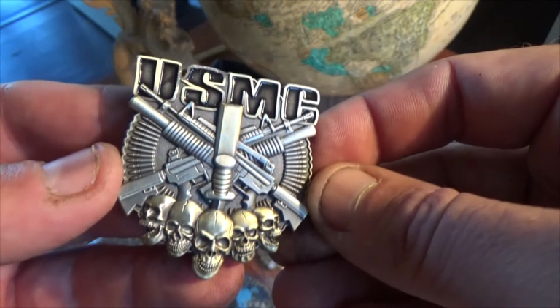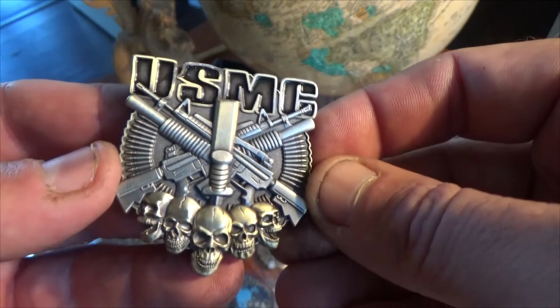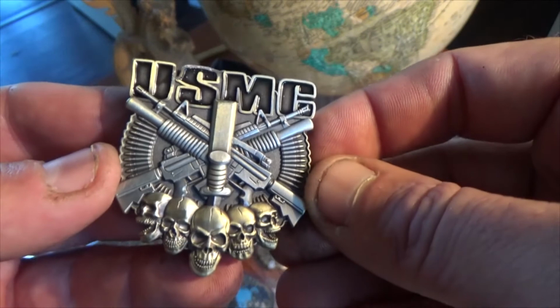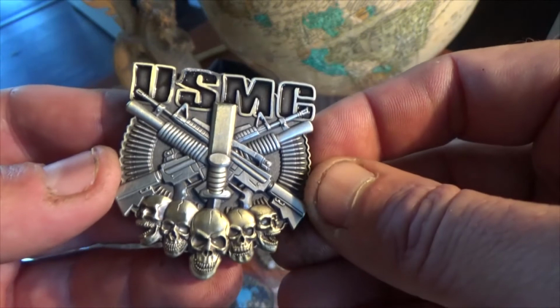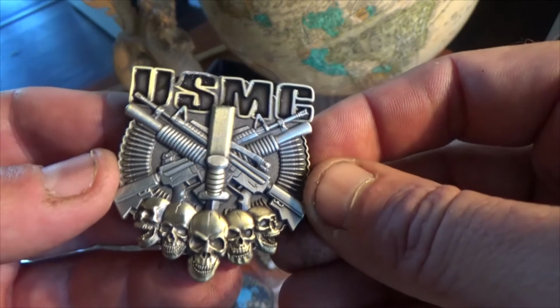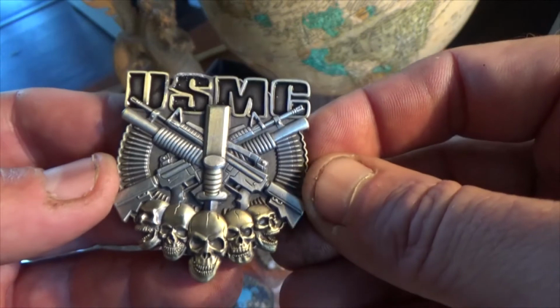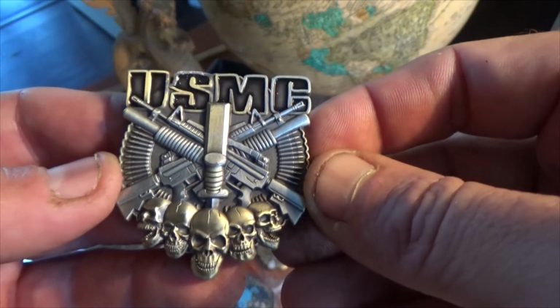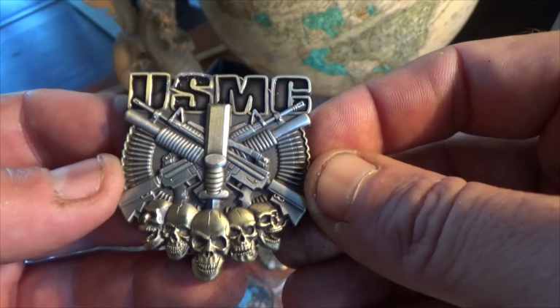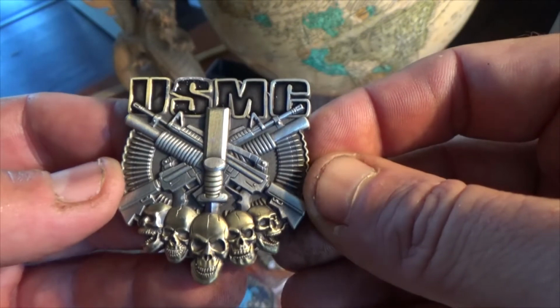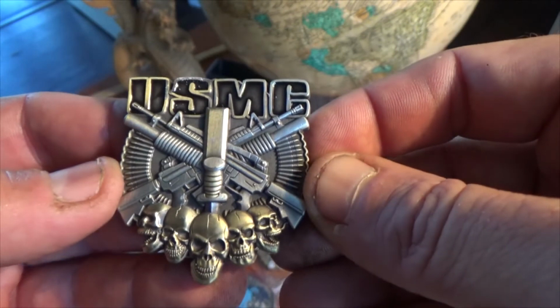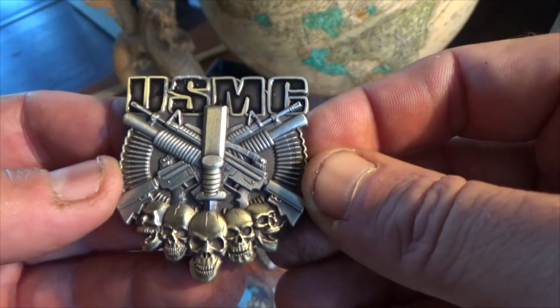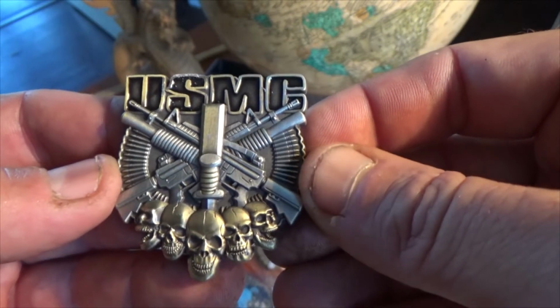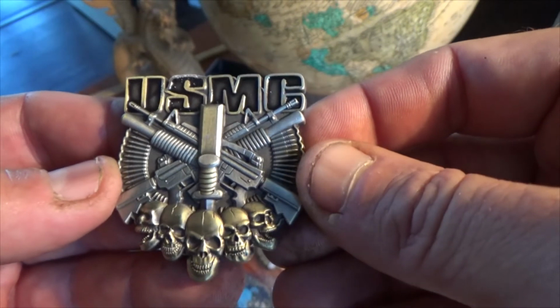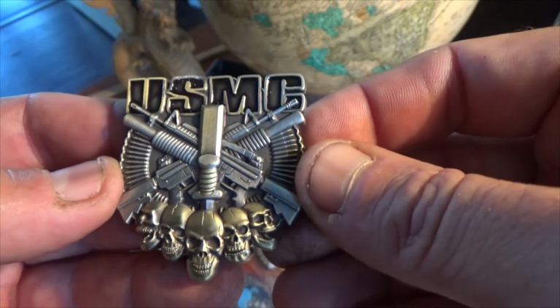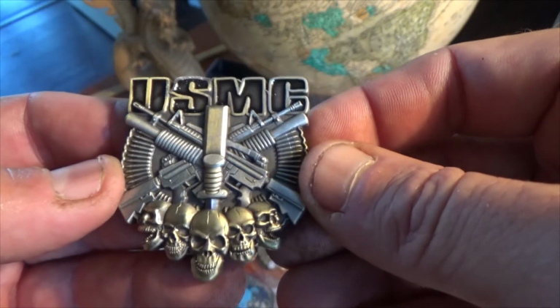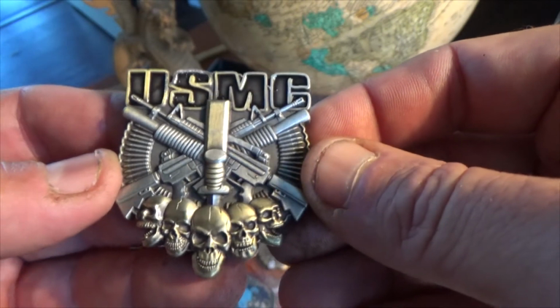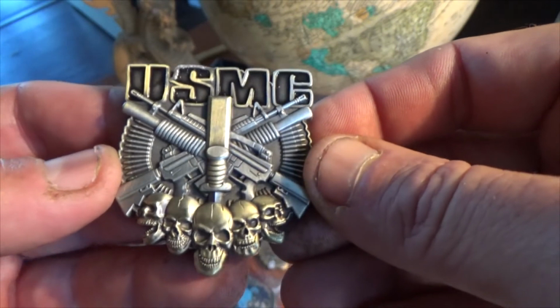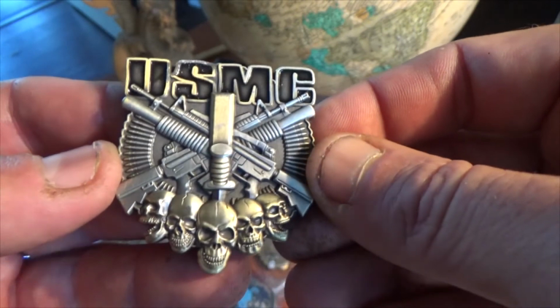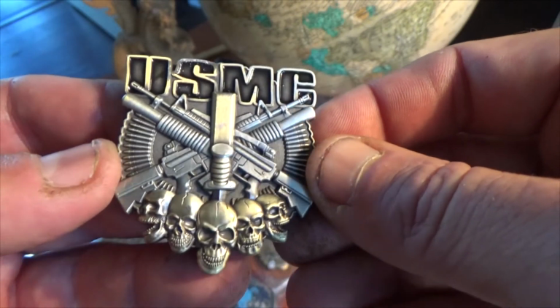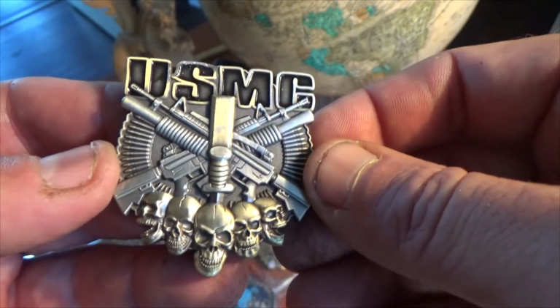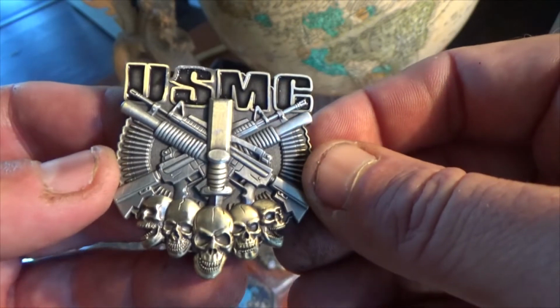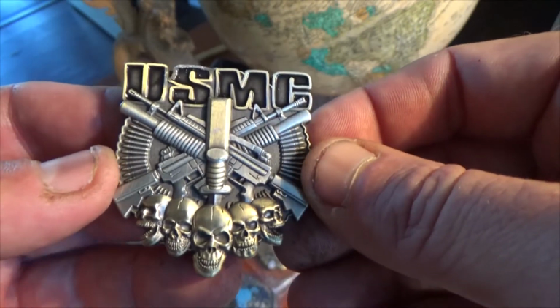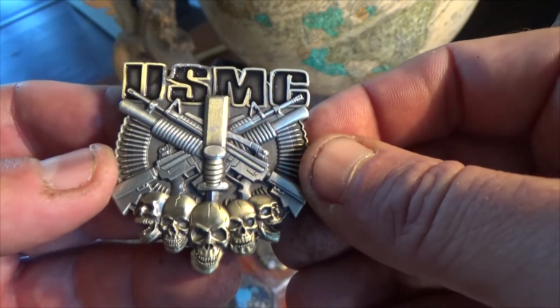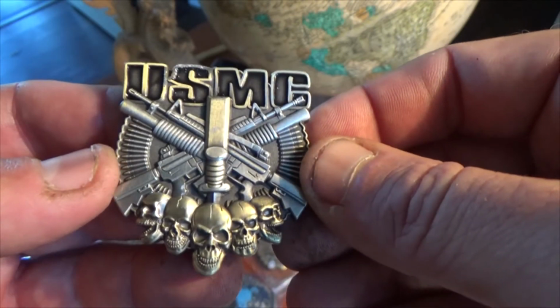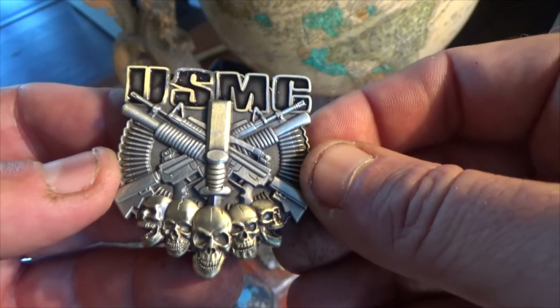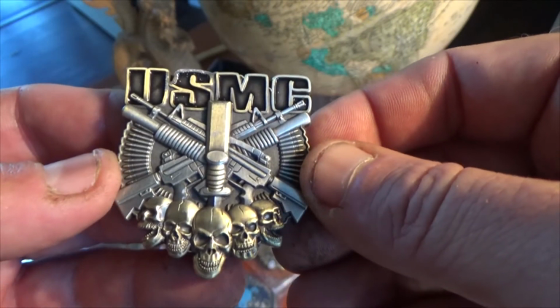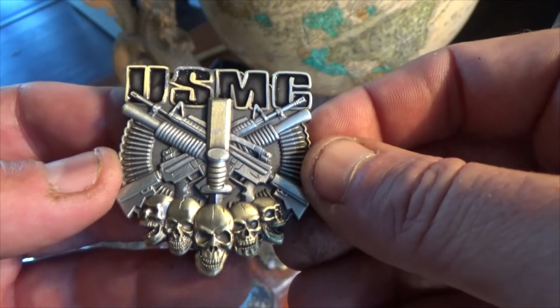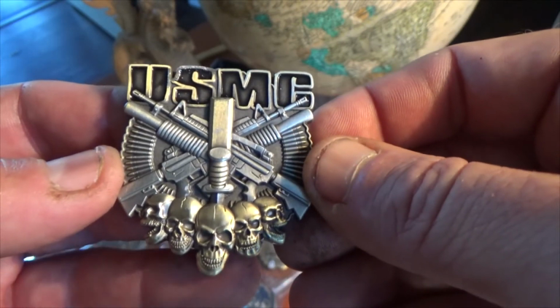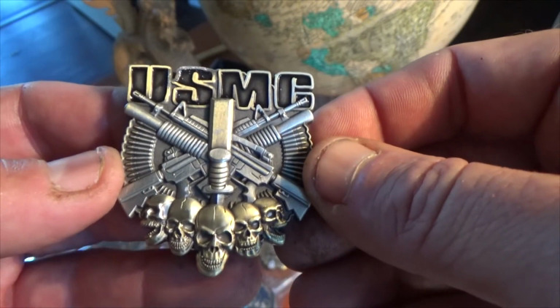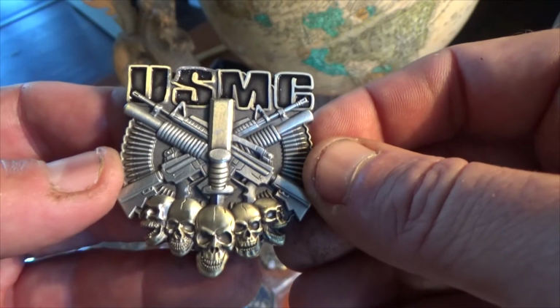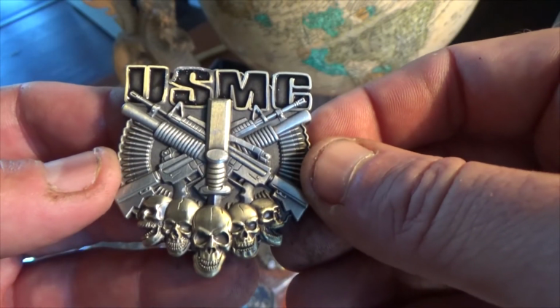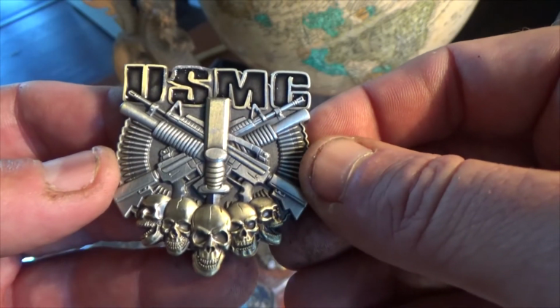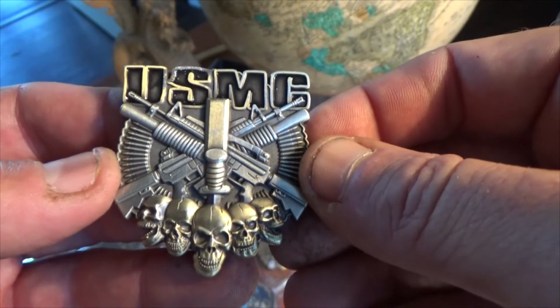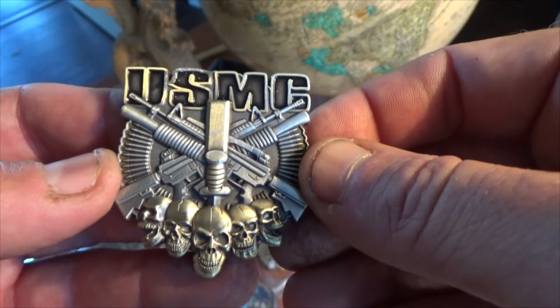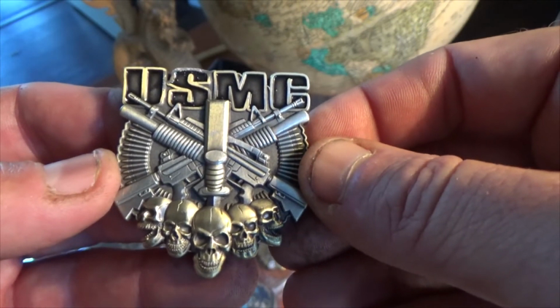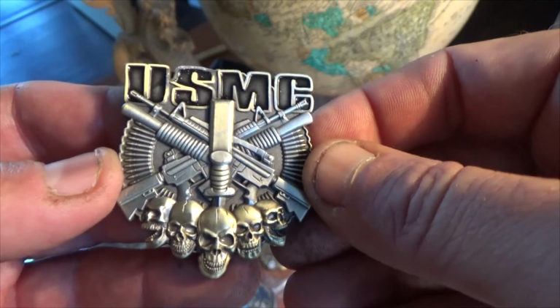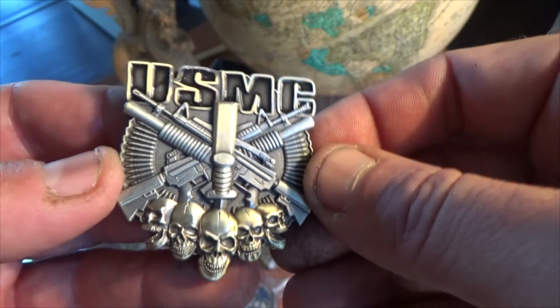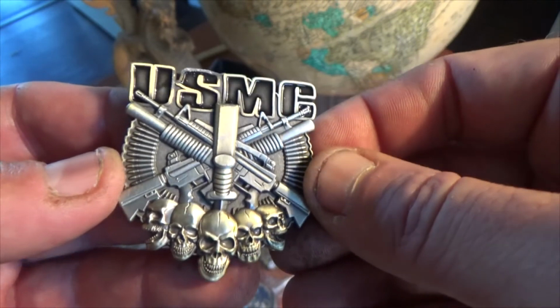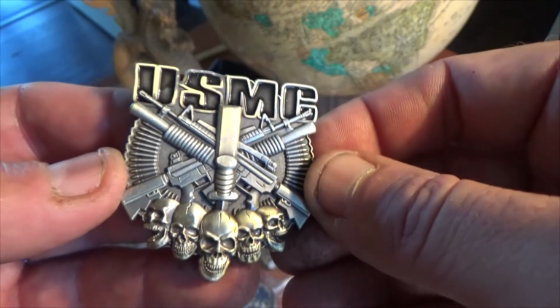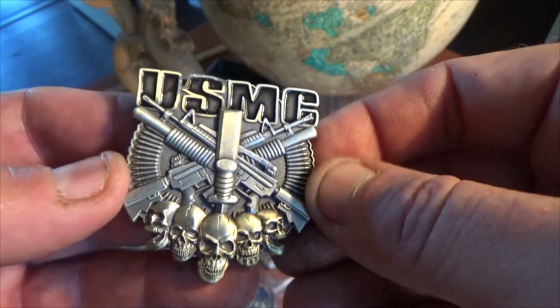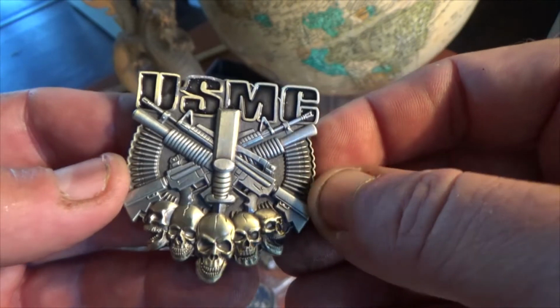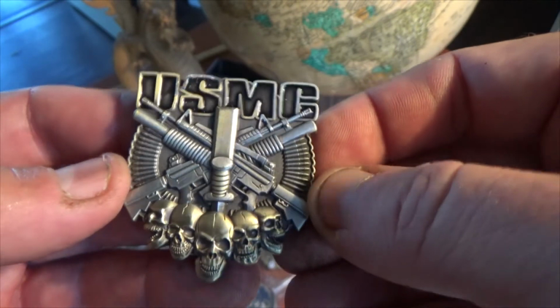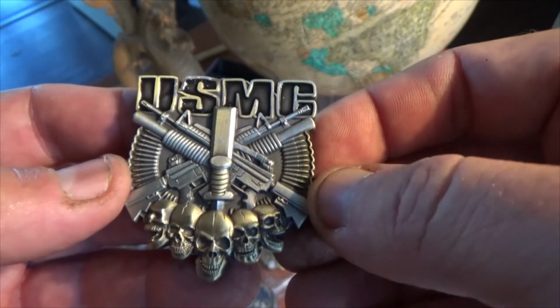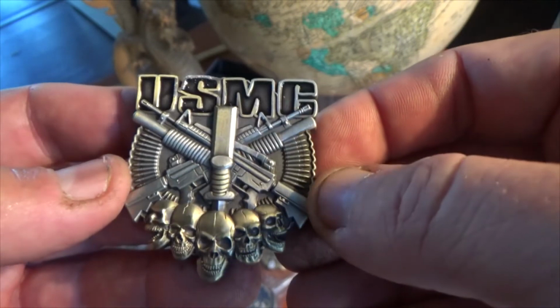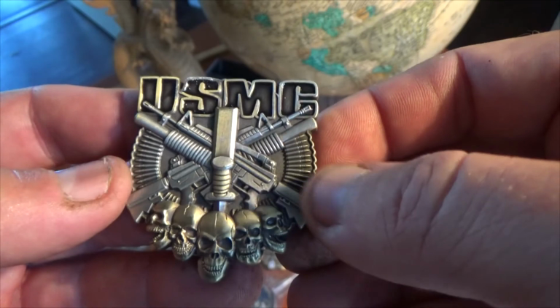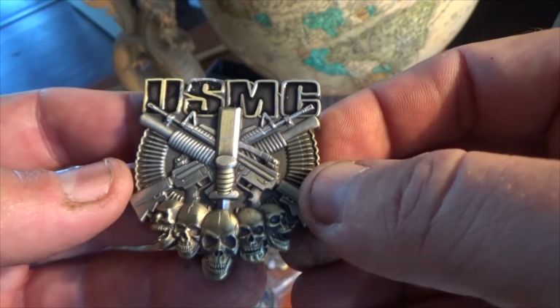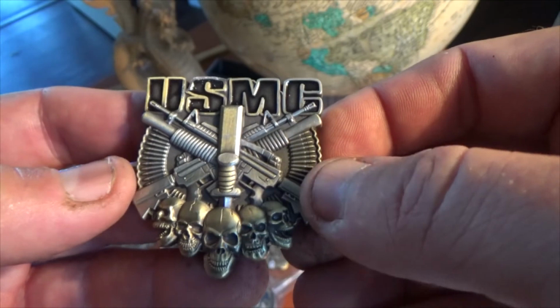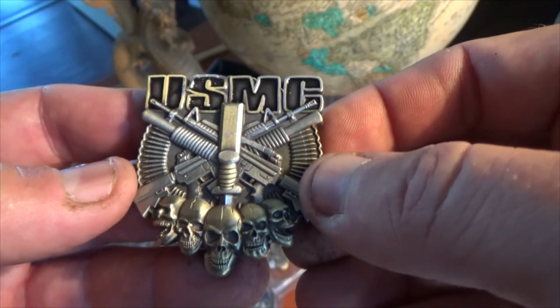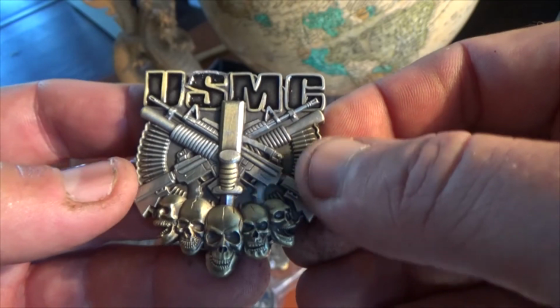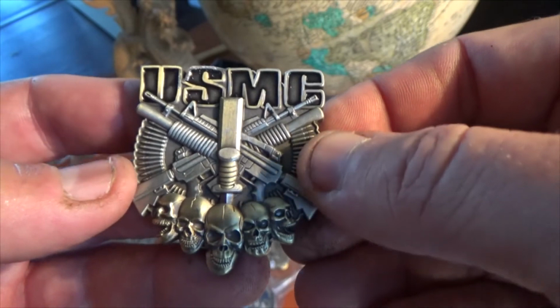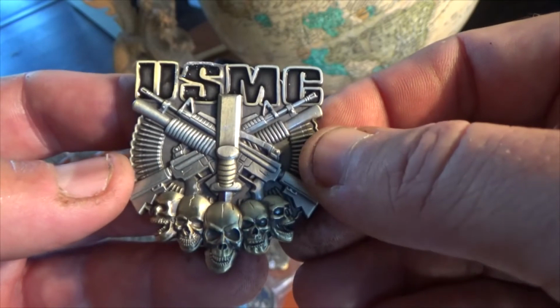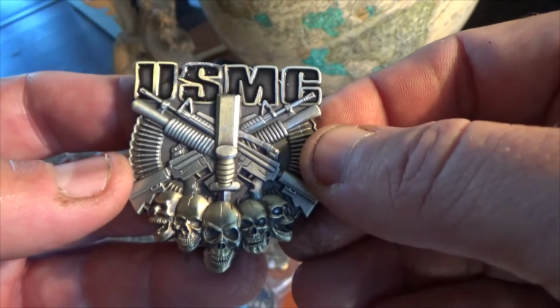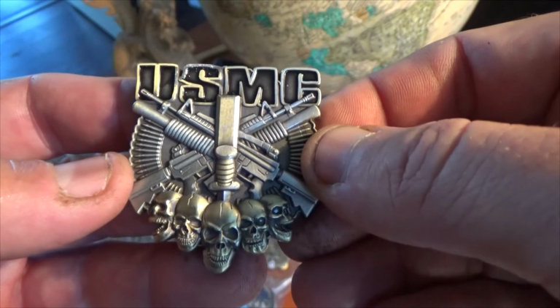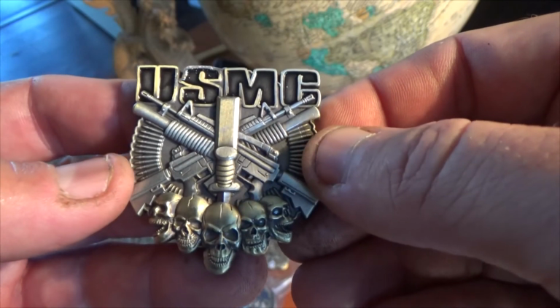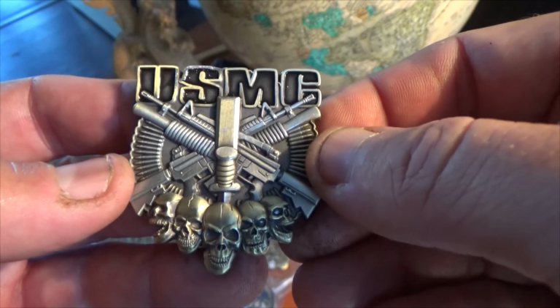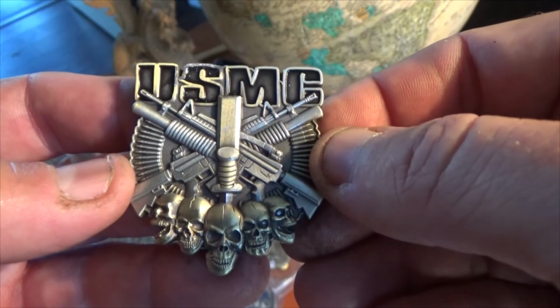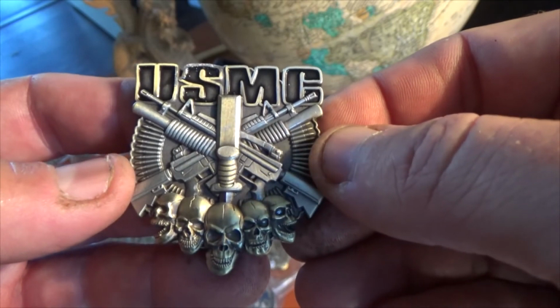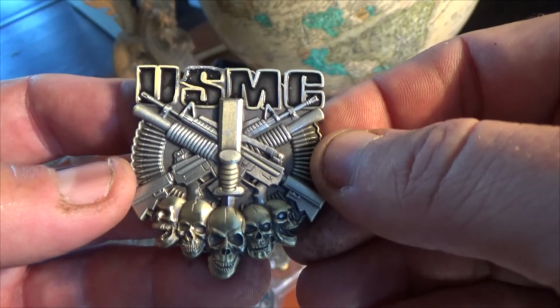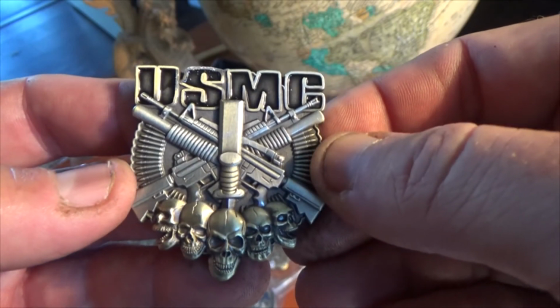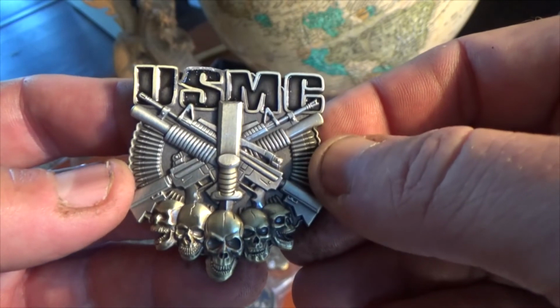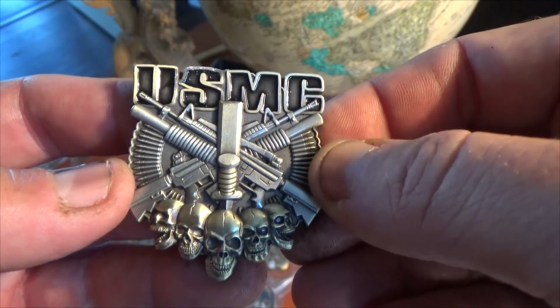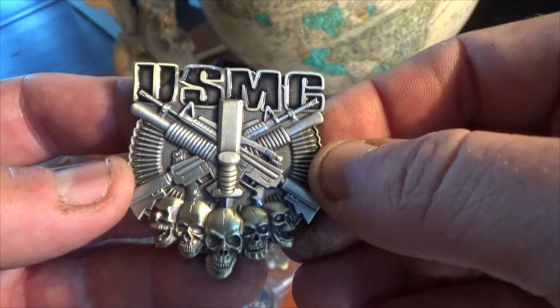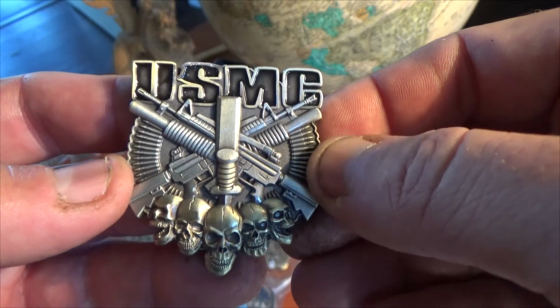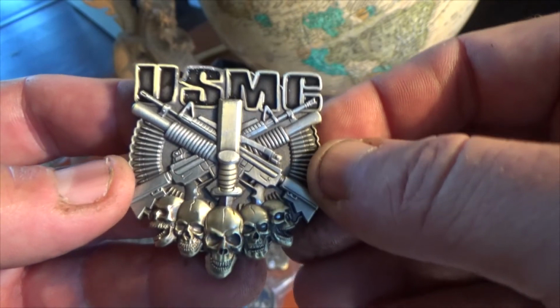Look for other ranks if you're not a 2nd Lieutenant. We have all of the ranks up to Colonel.